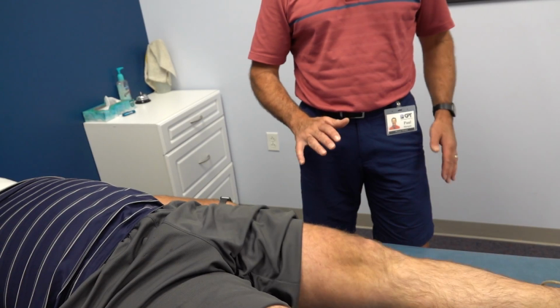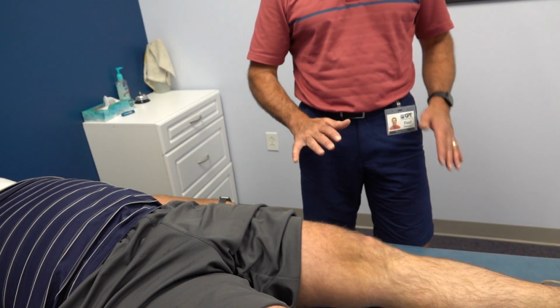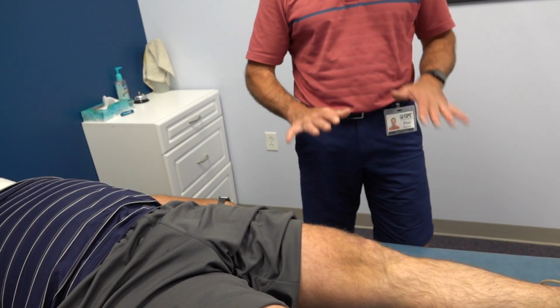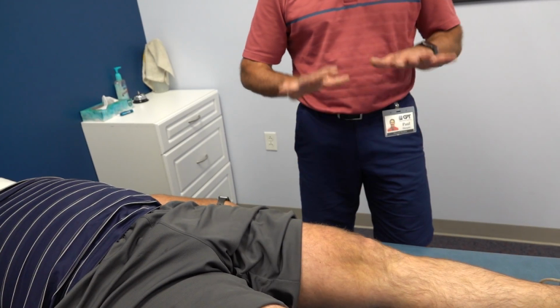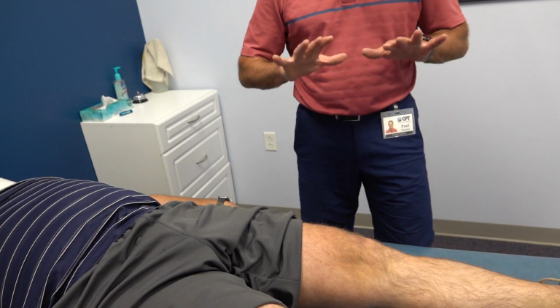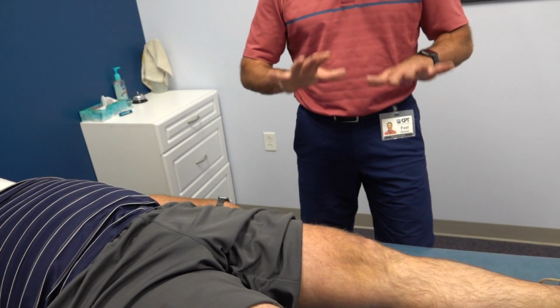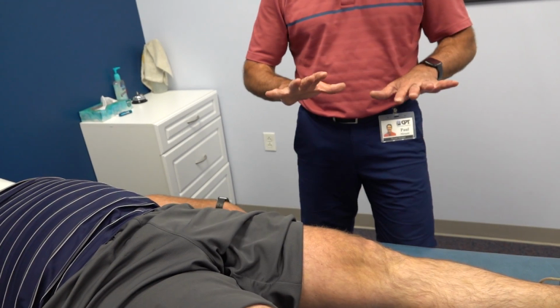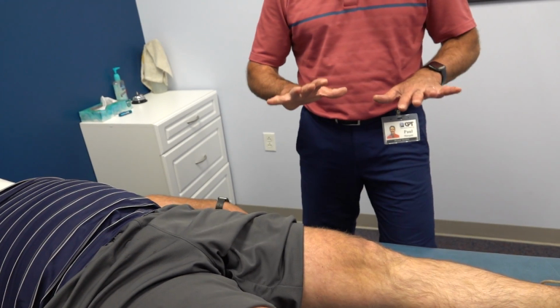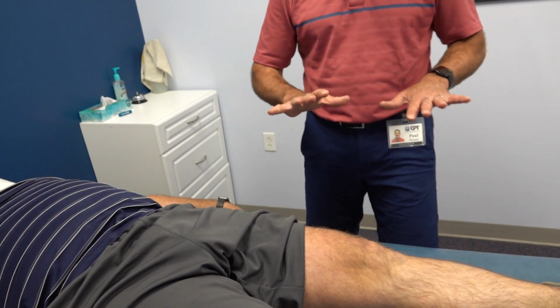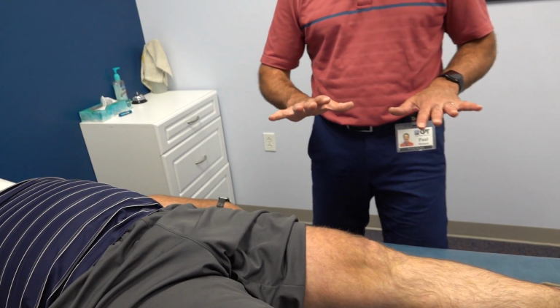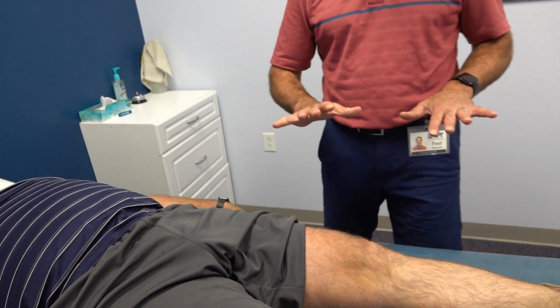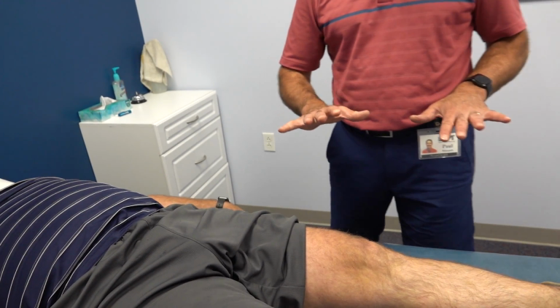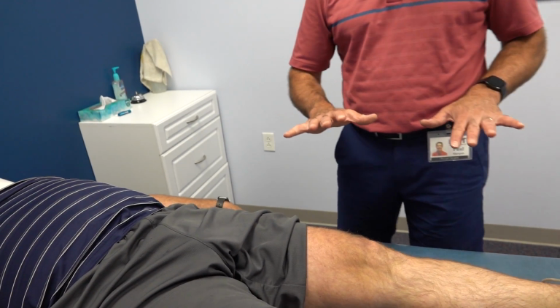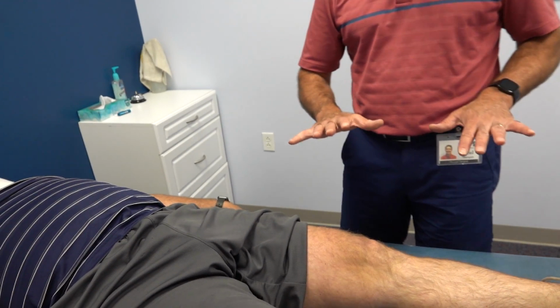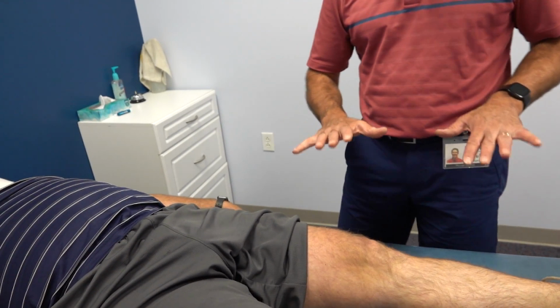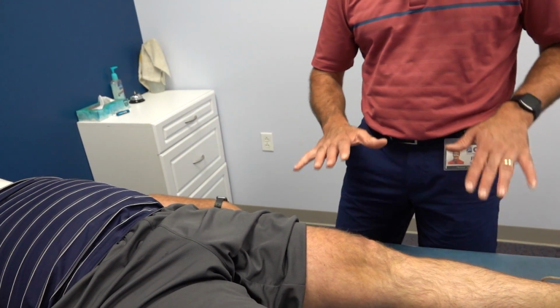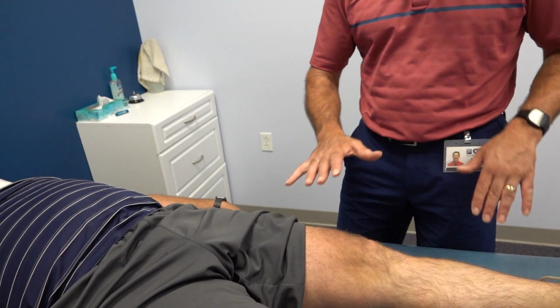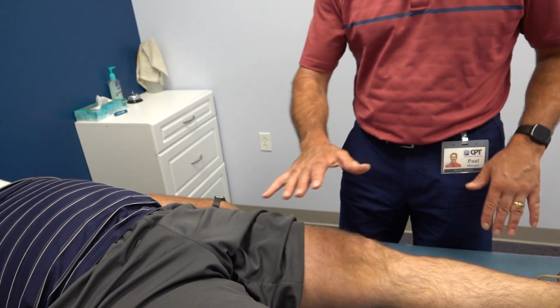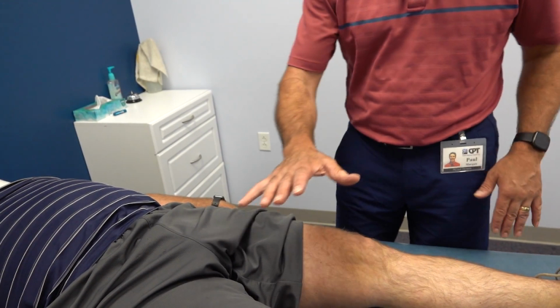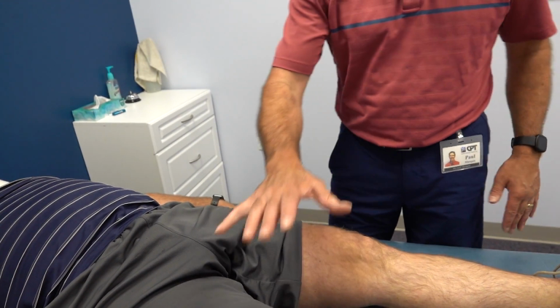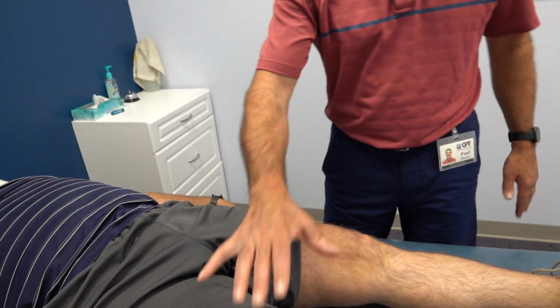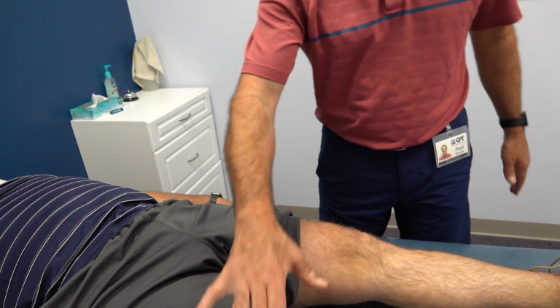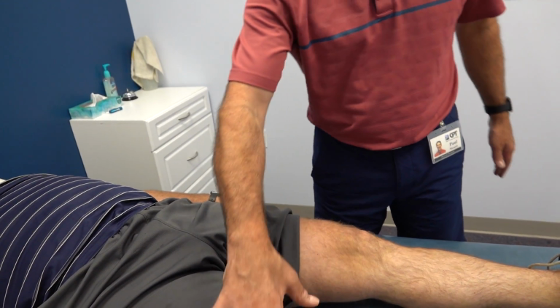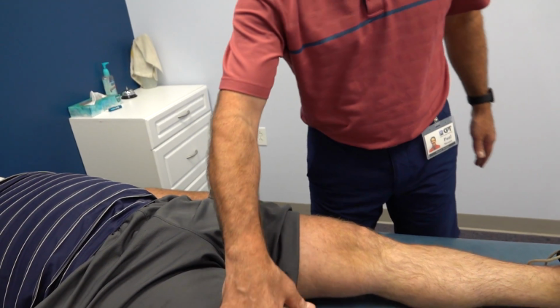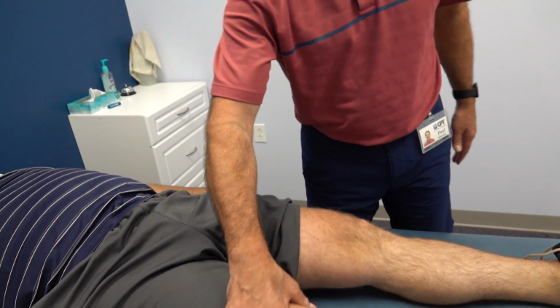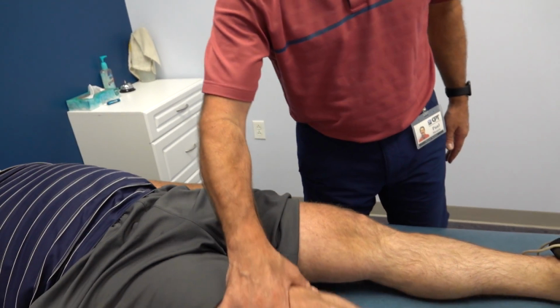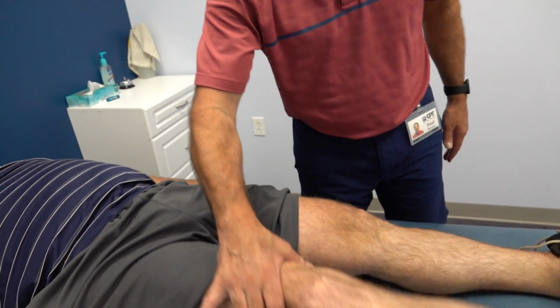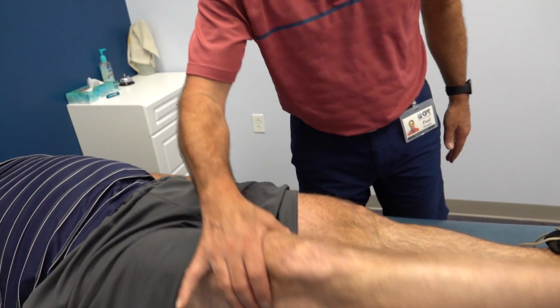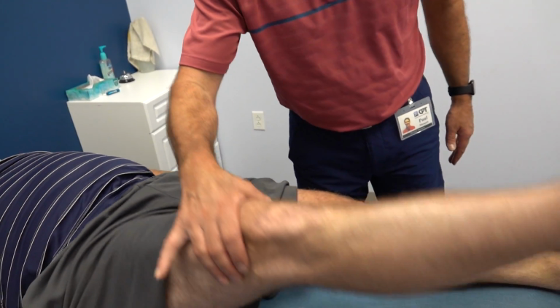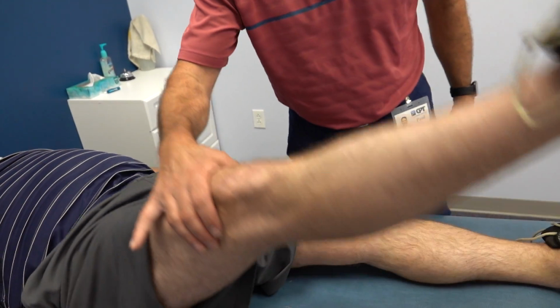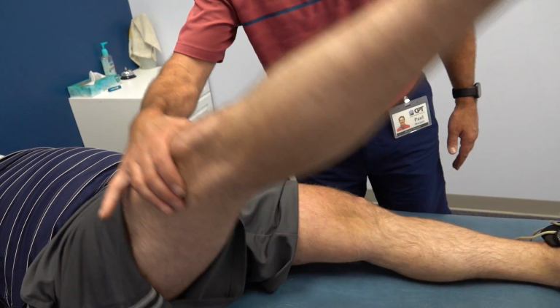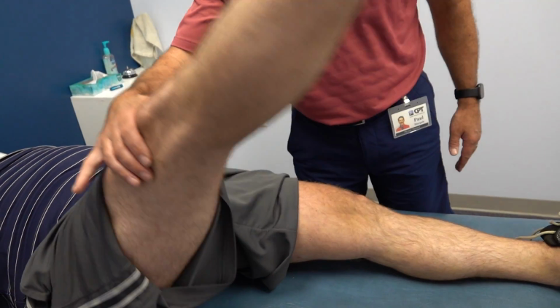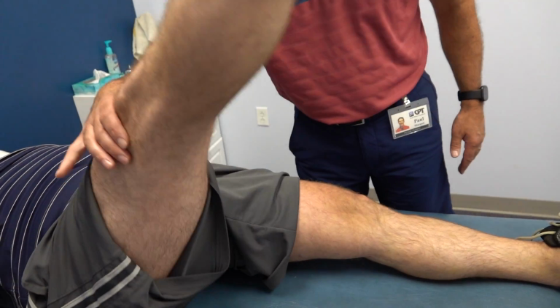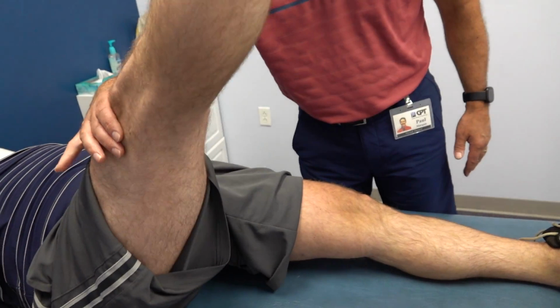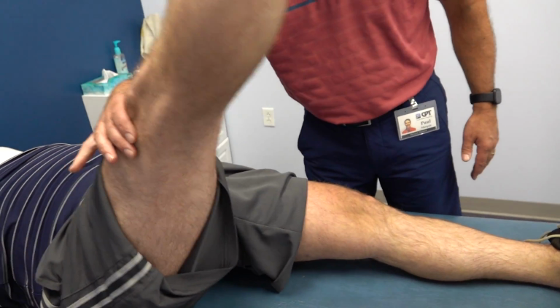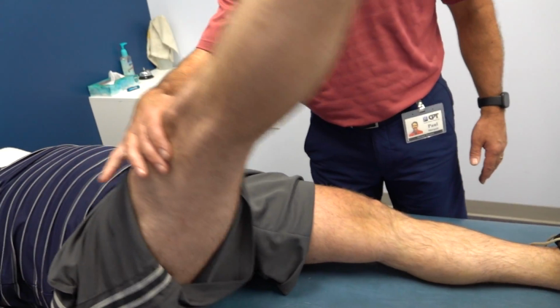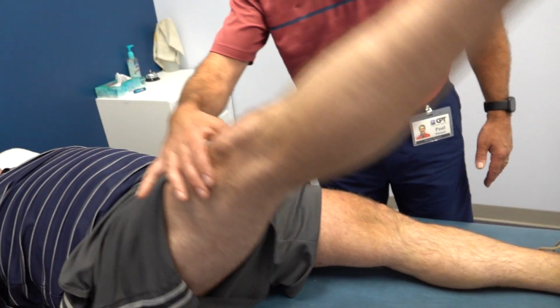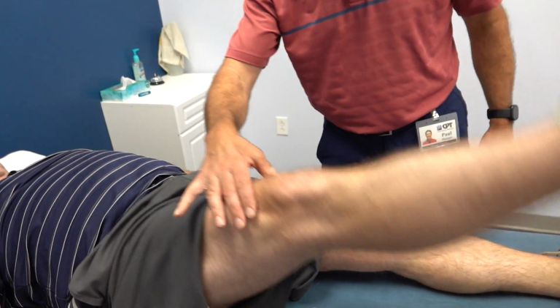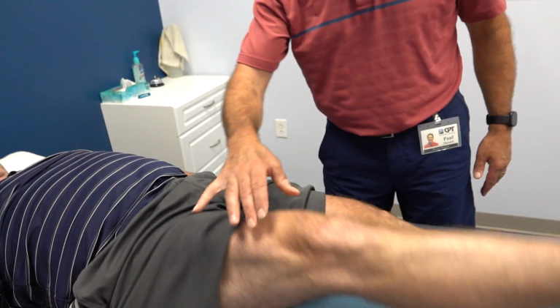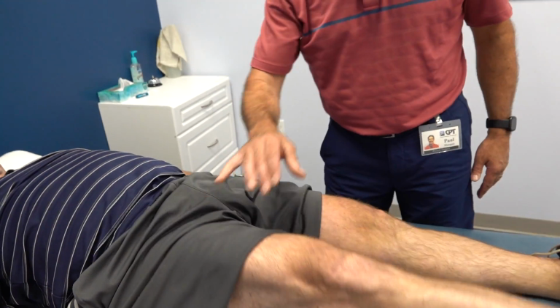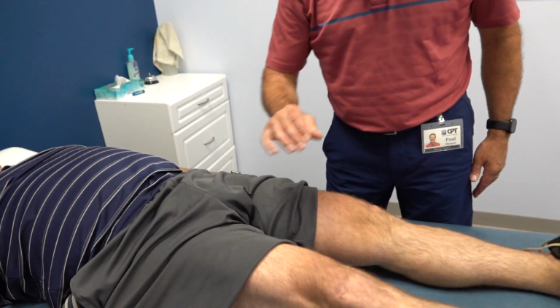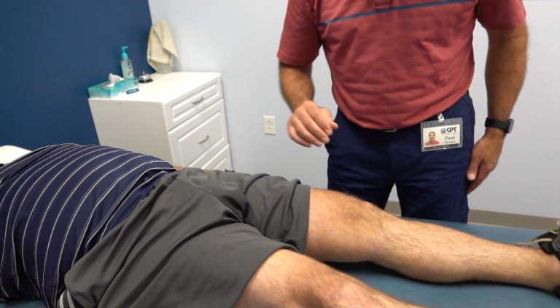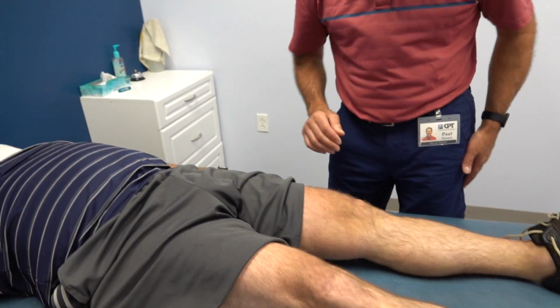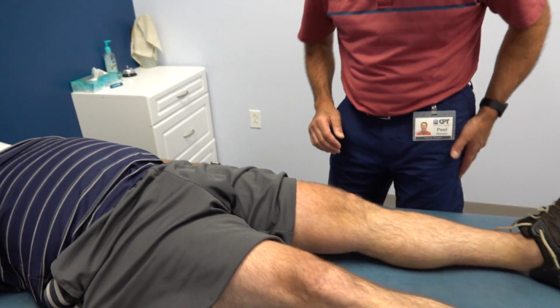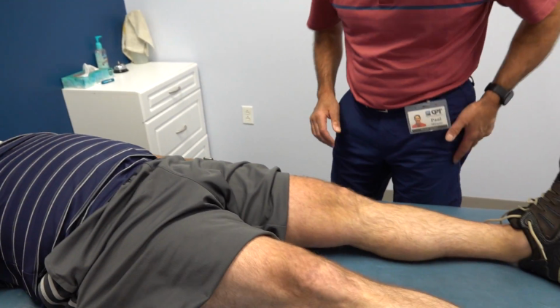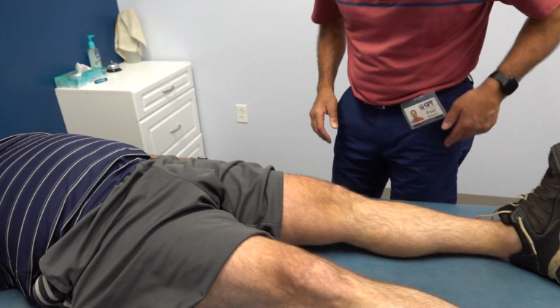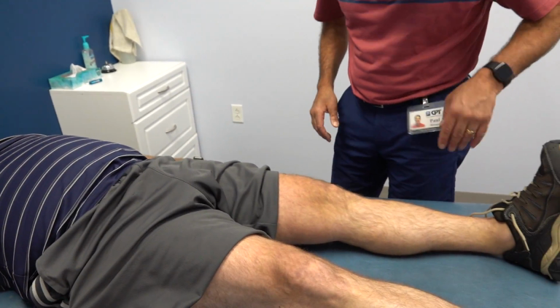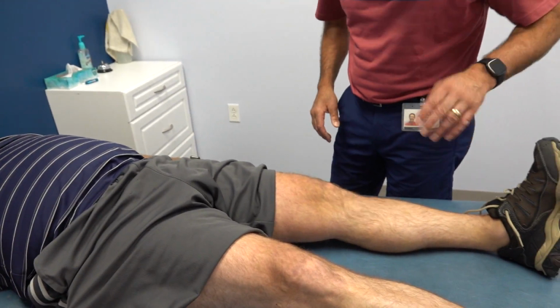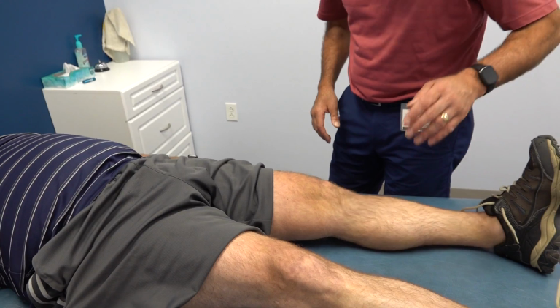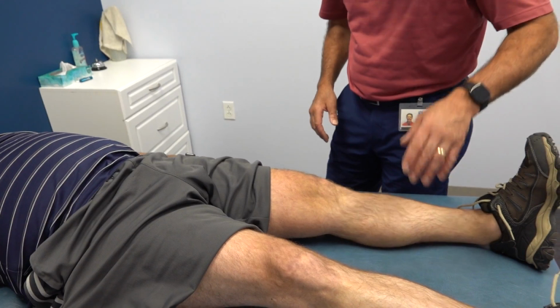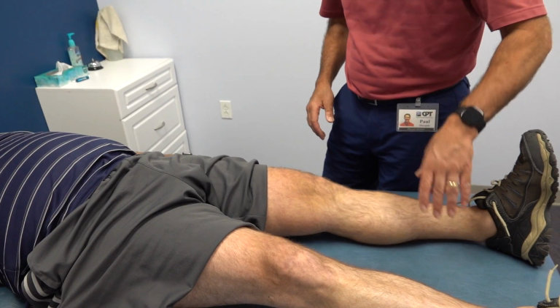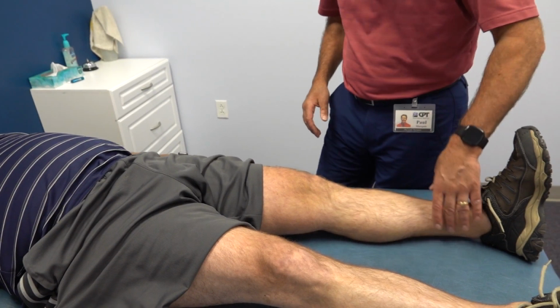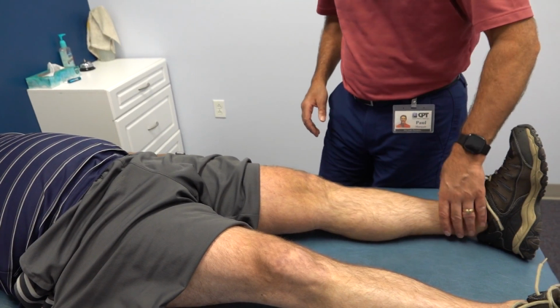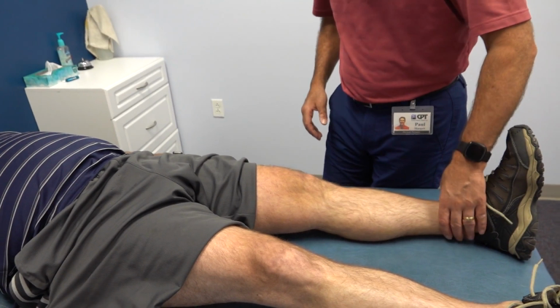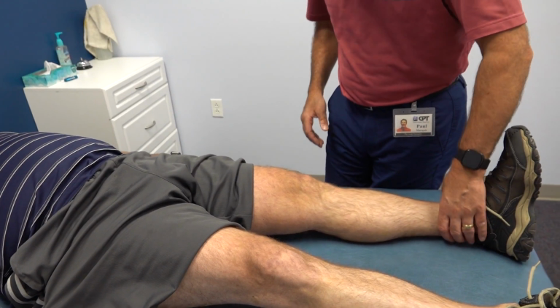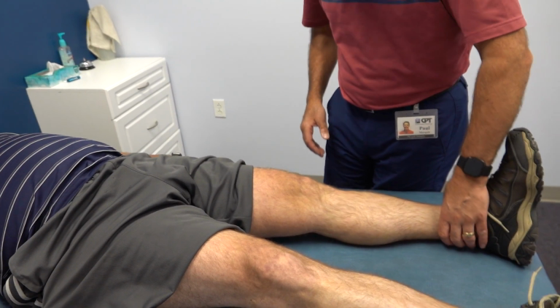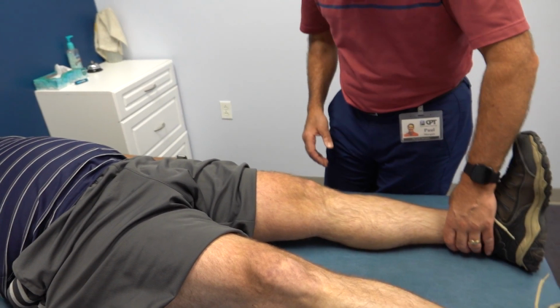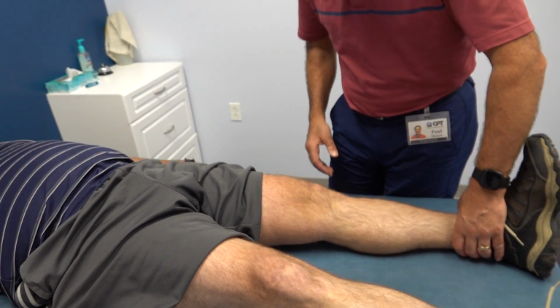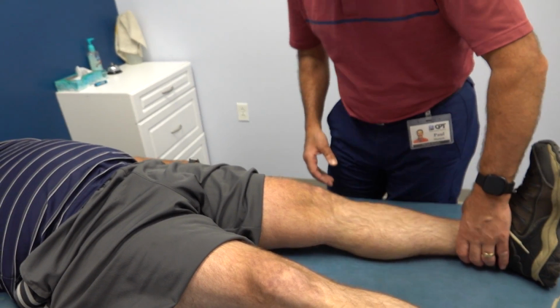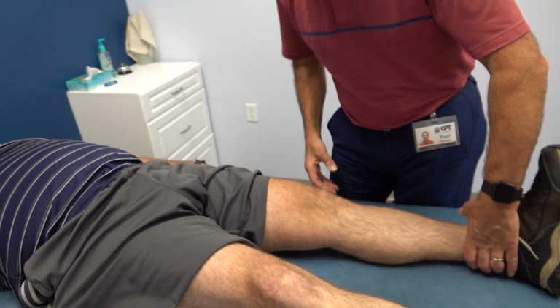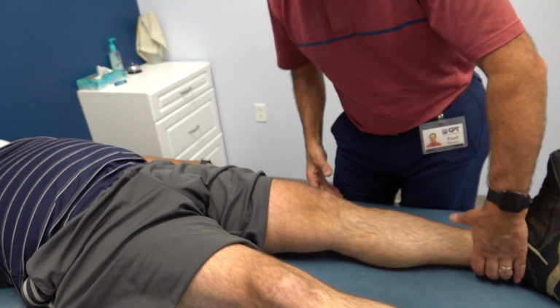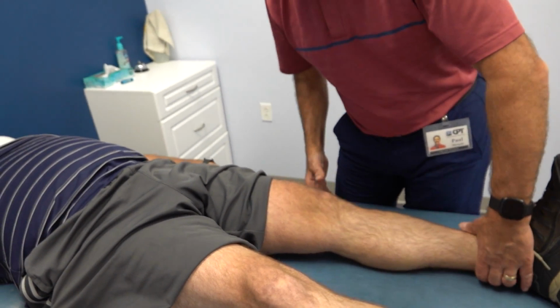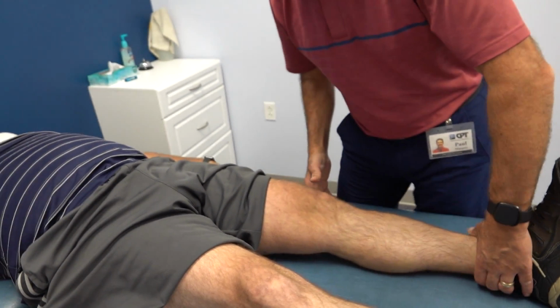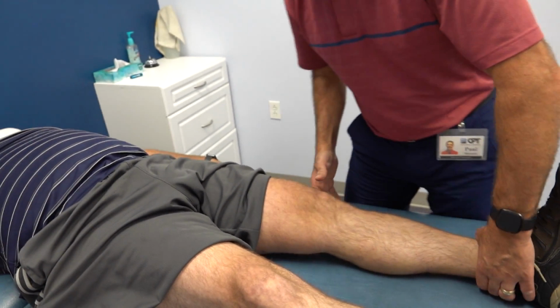Can you keep that leg straight and lift it straight up for me? Go back down slowly. That's as straight as he can get it — he can't fully extend it. When he does it on the other side, nice and full extension.